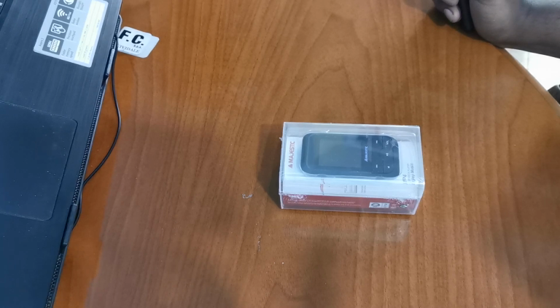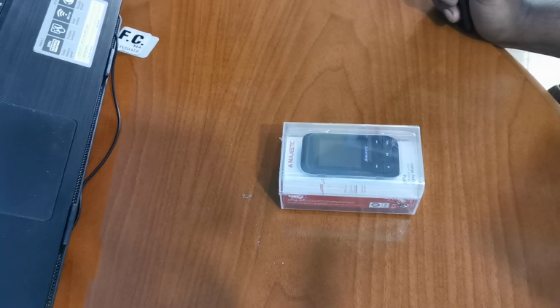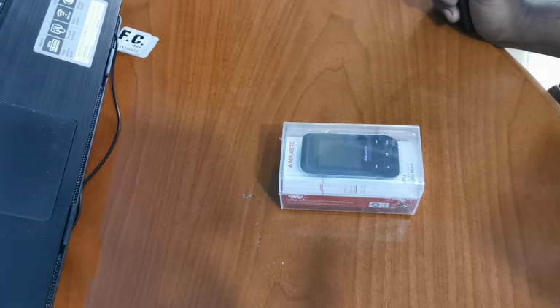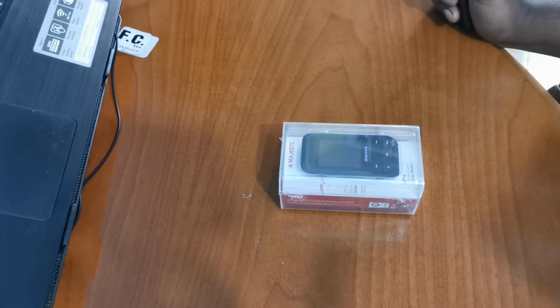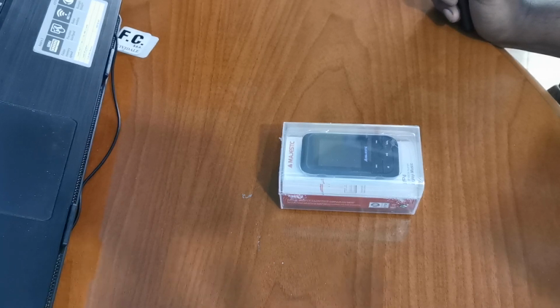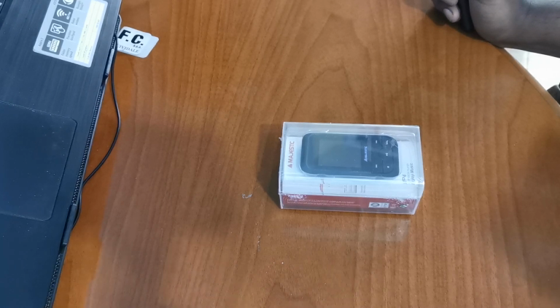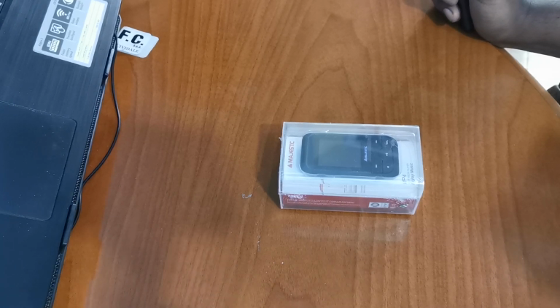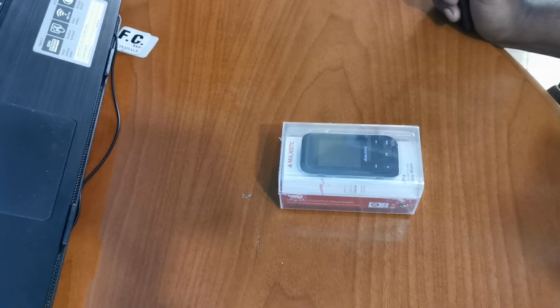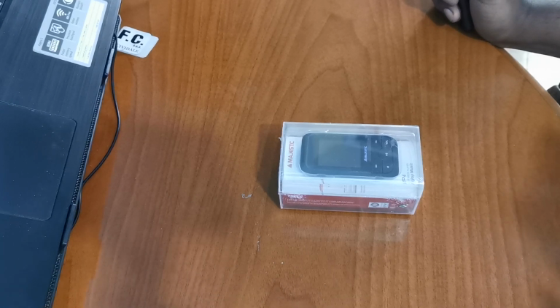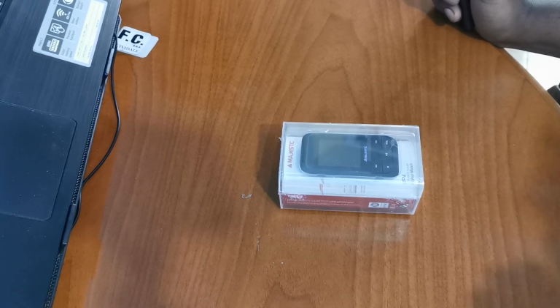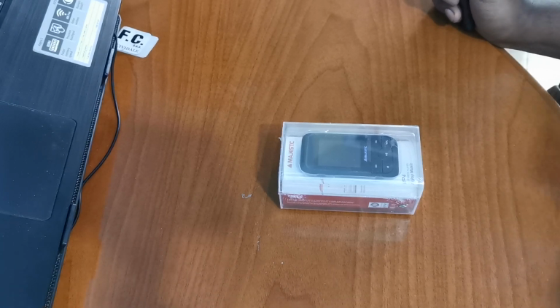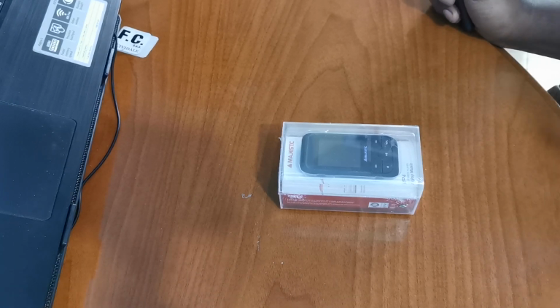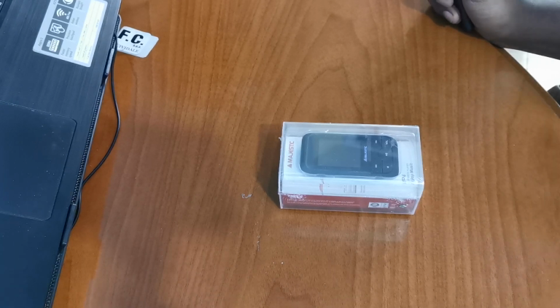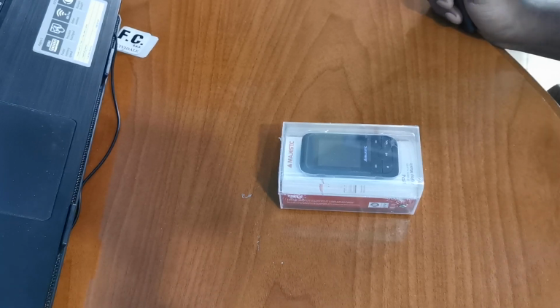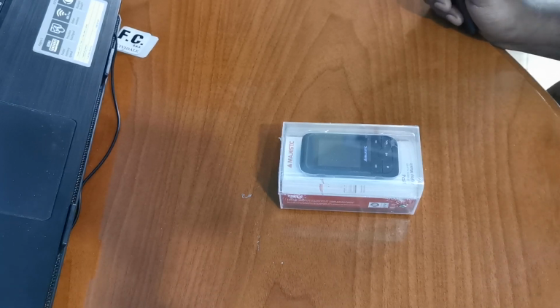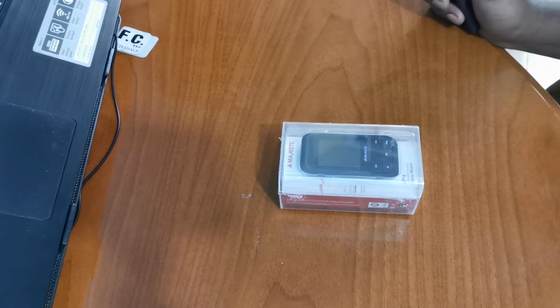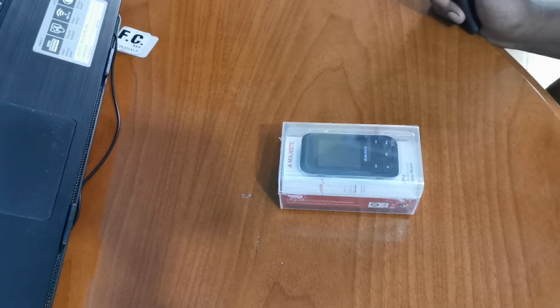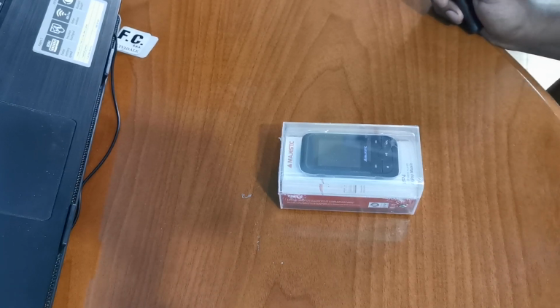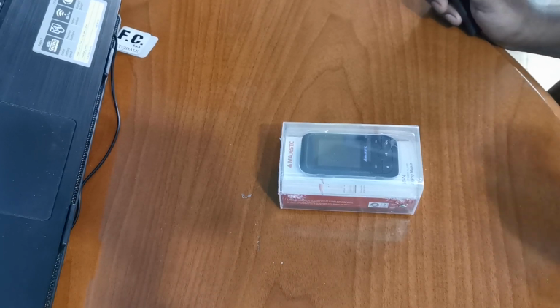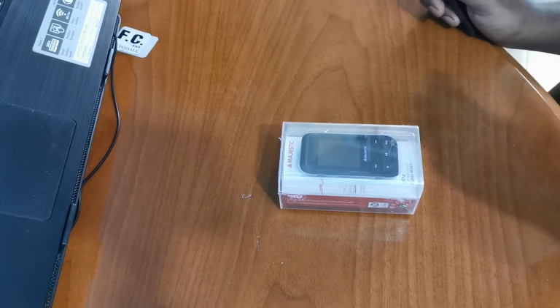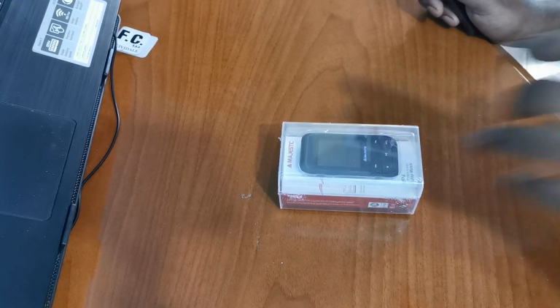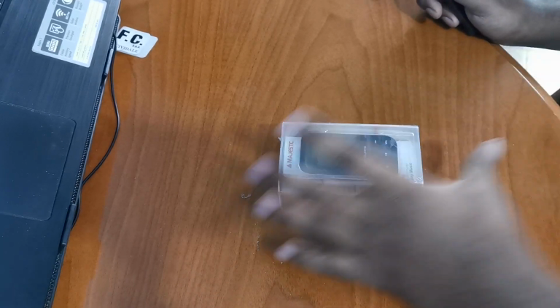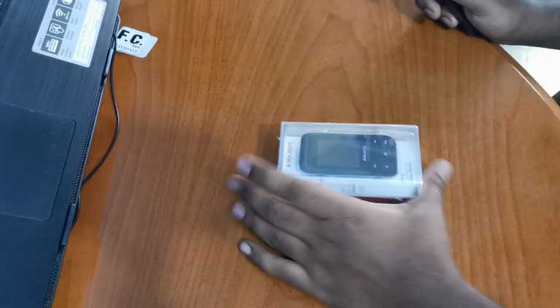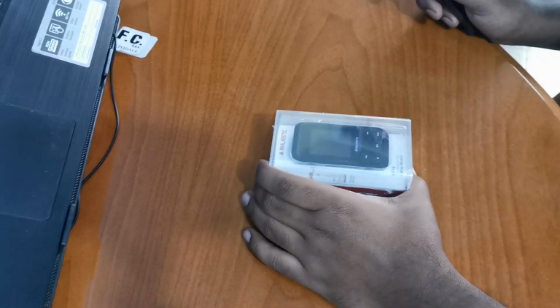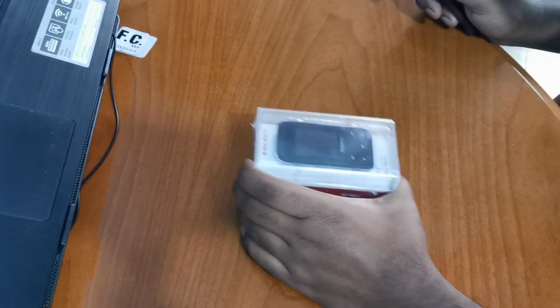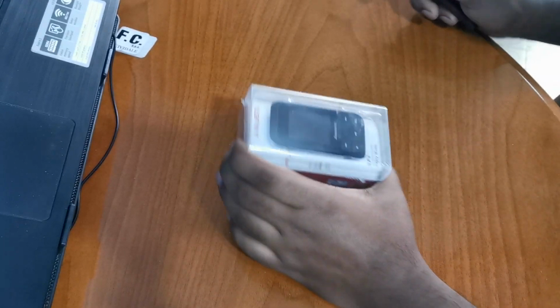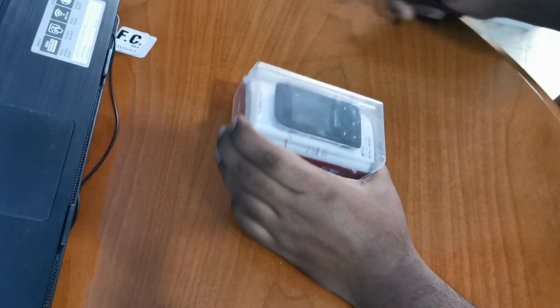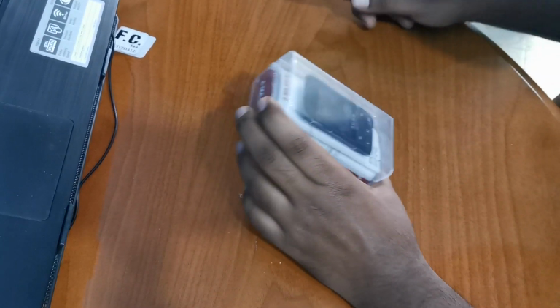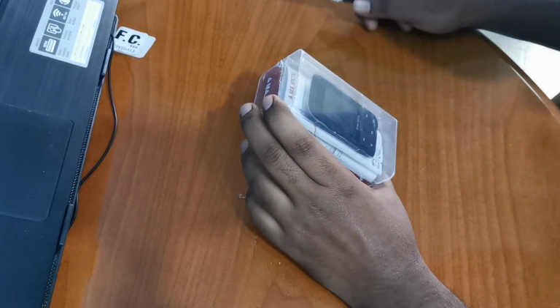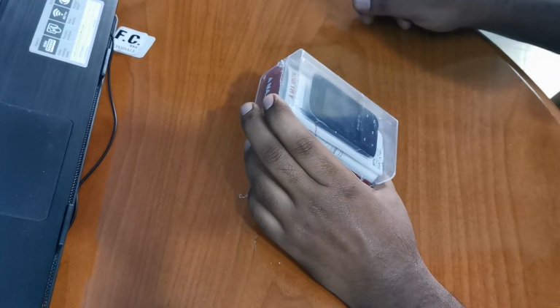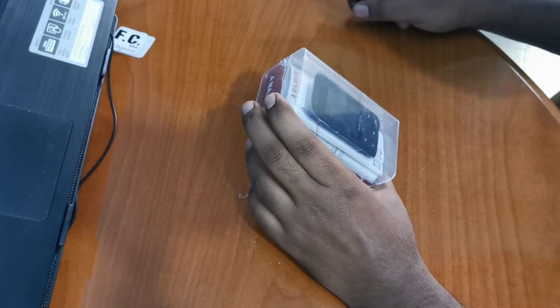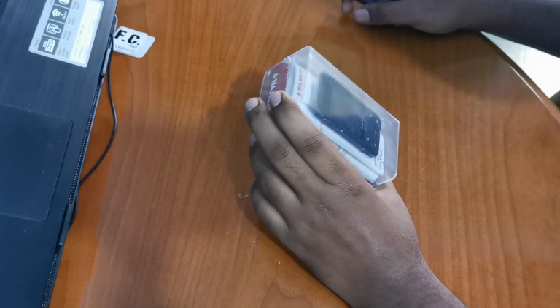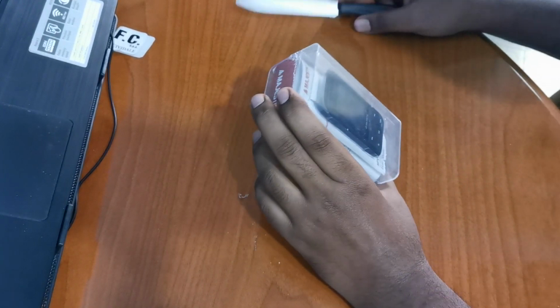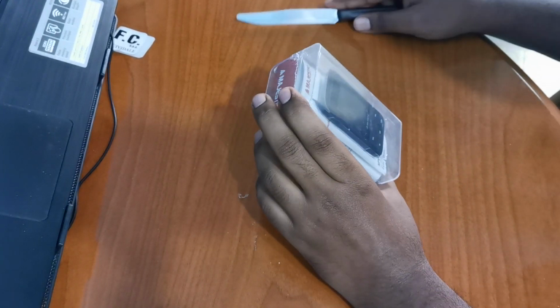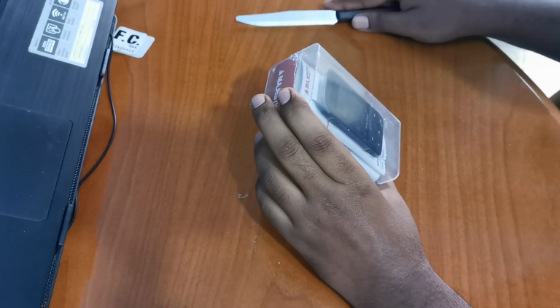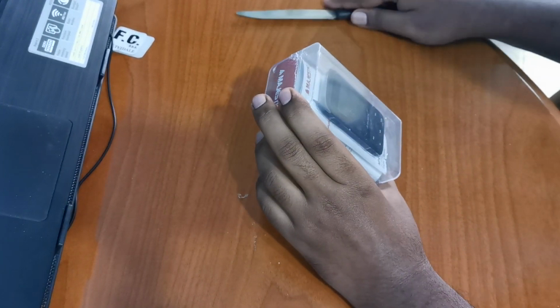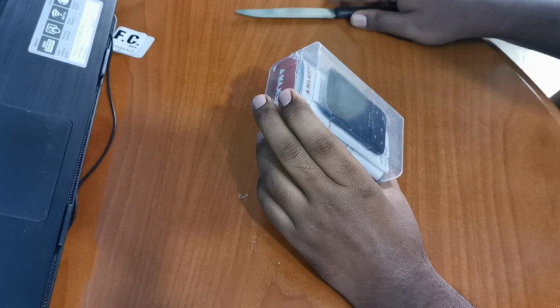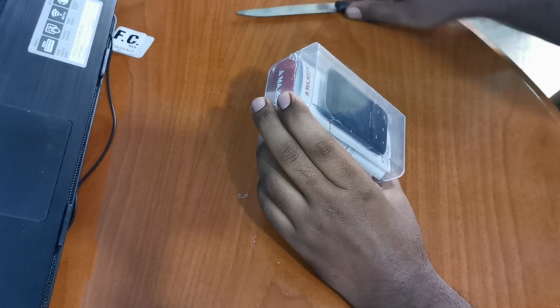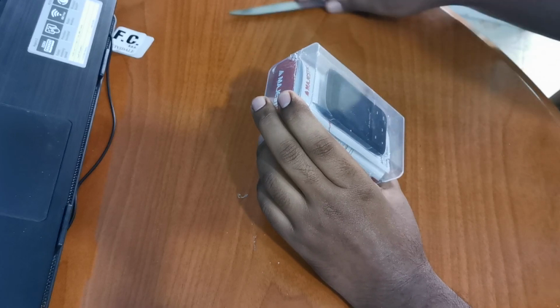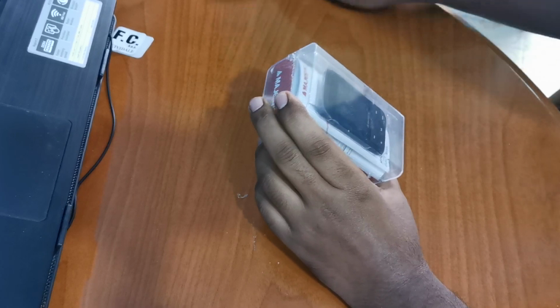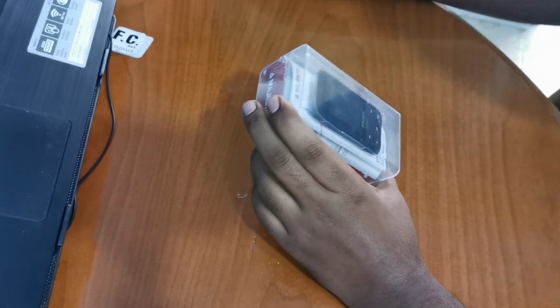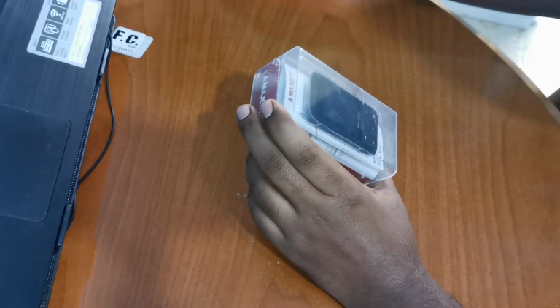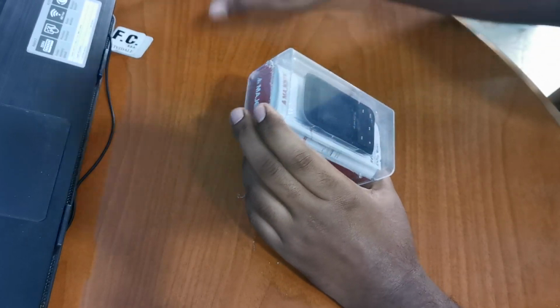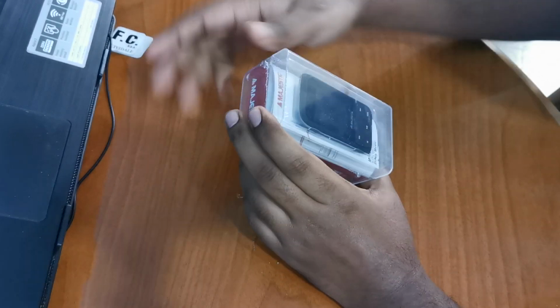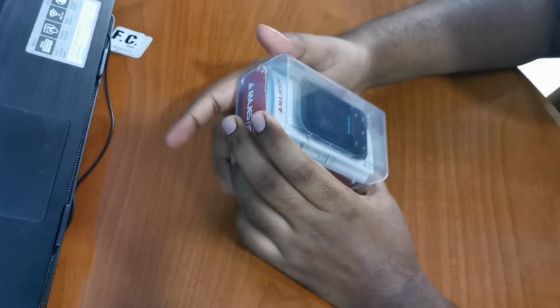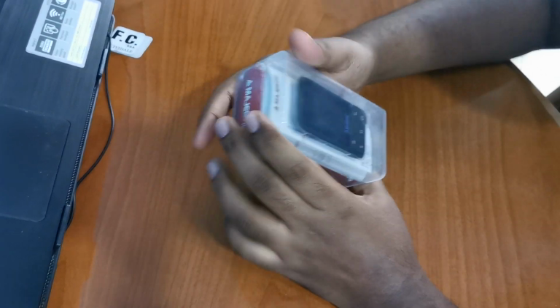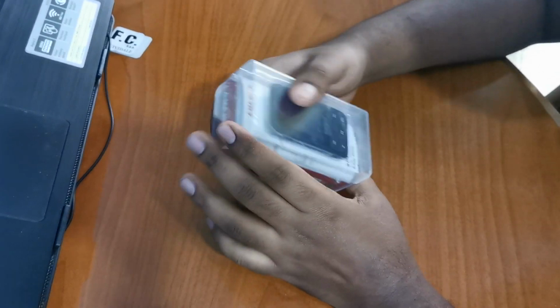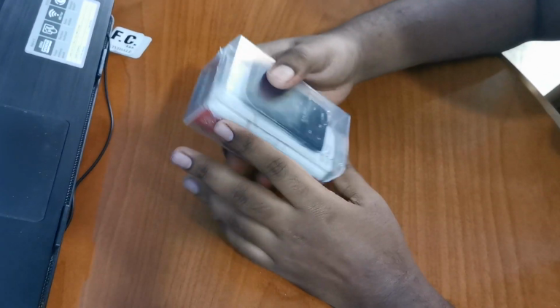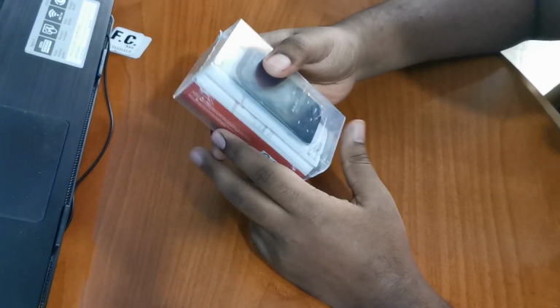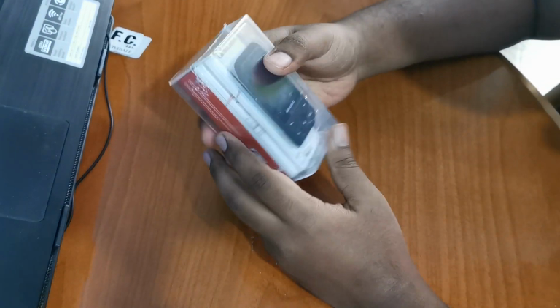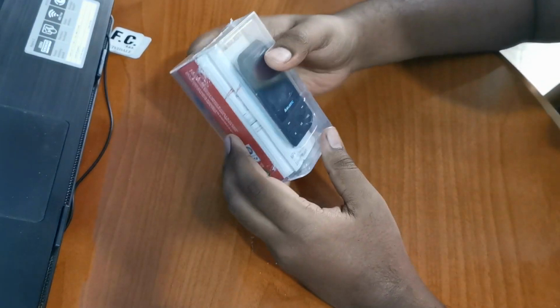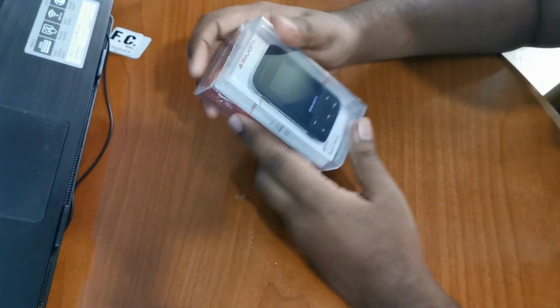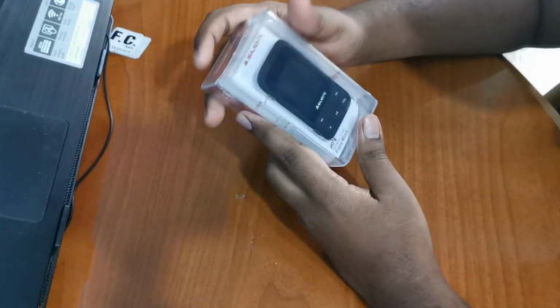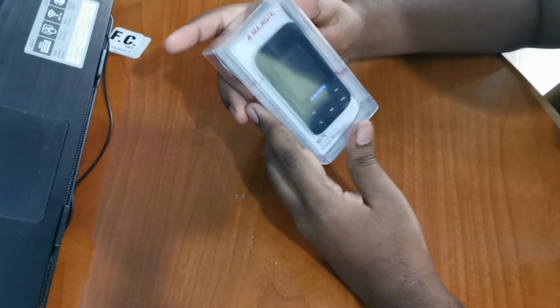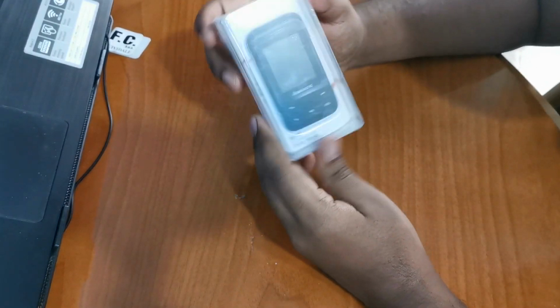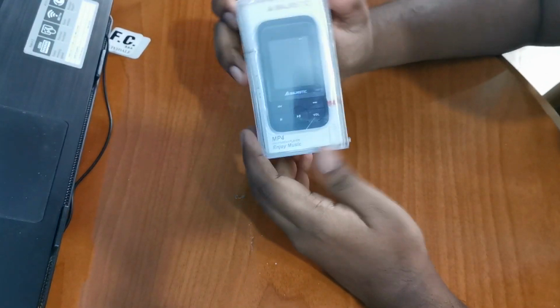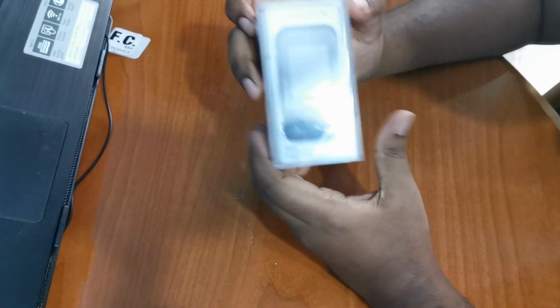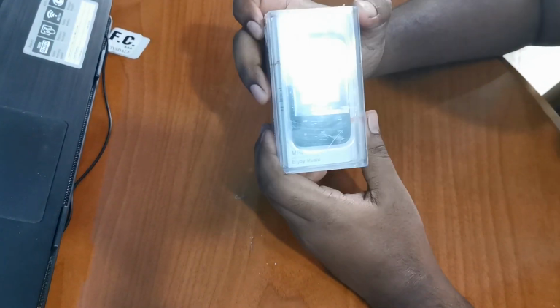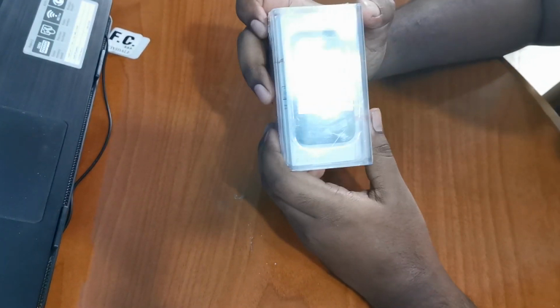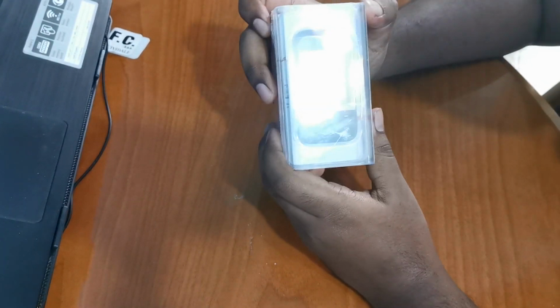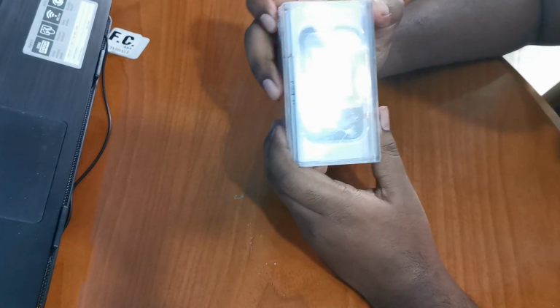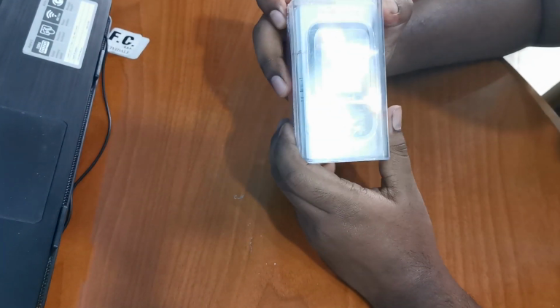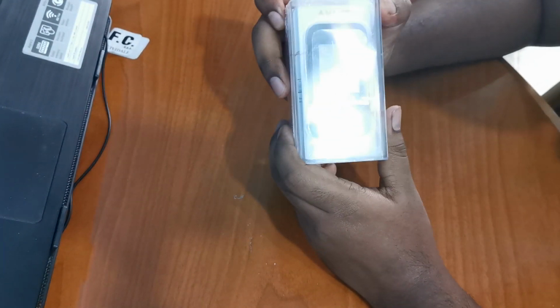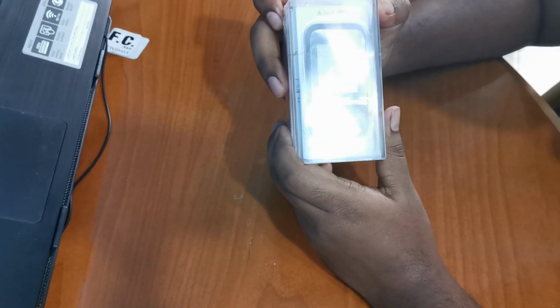Hello friends, I am going to show you an MP3 player — we are going to do a review.